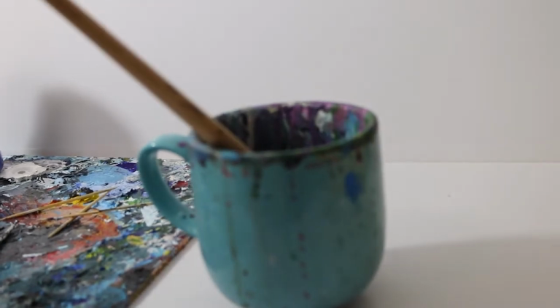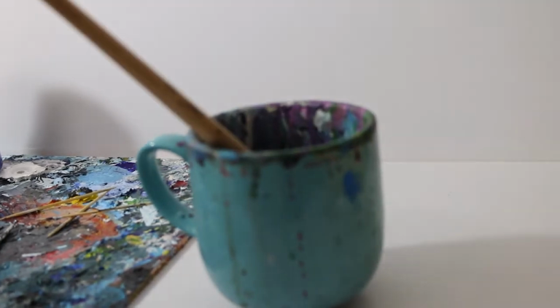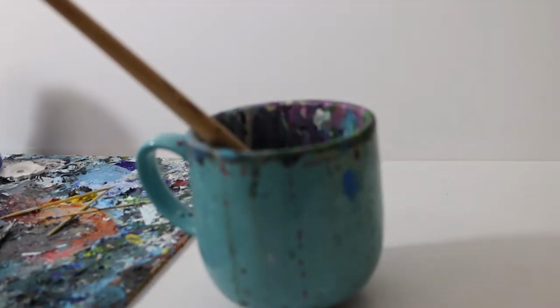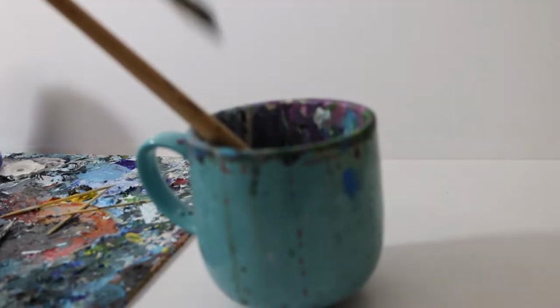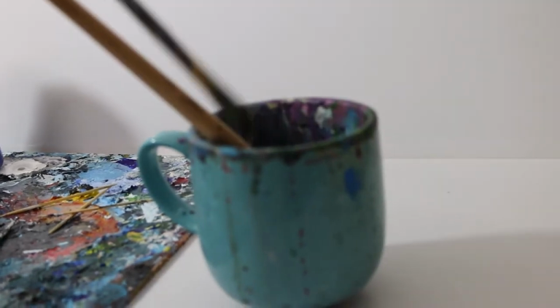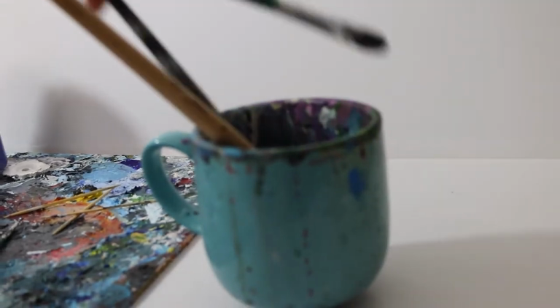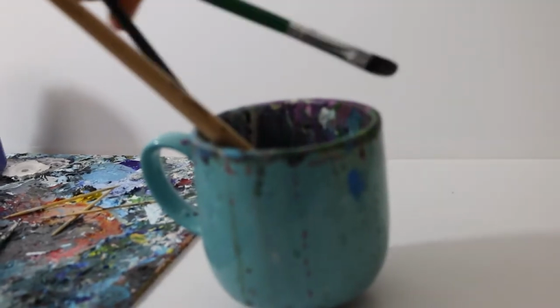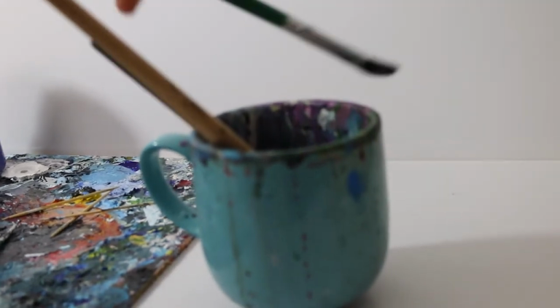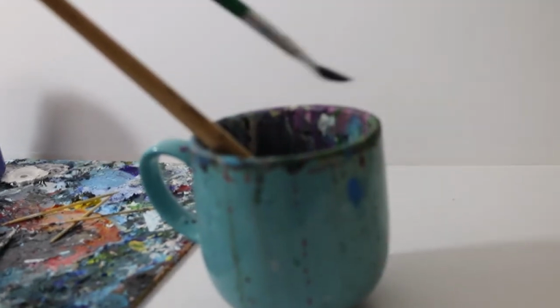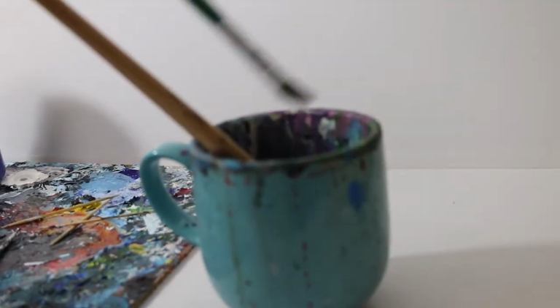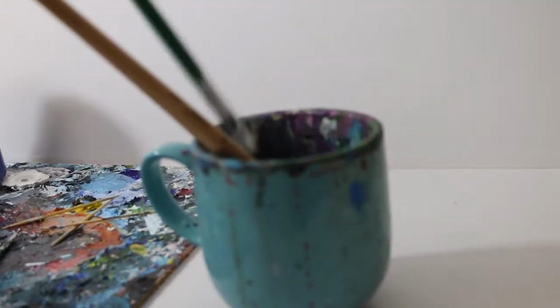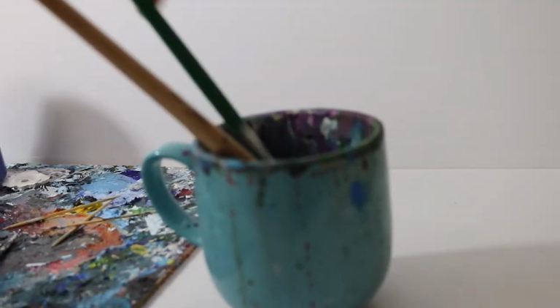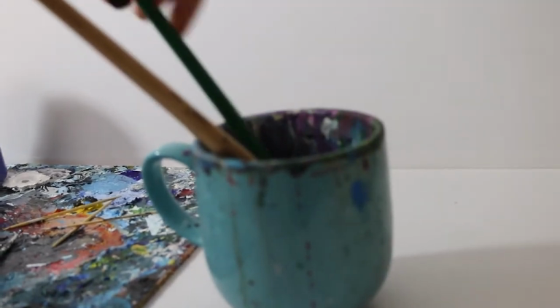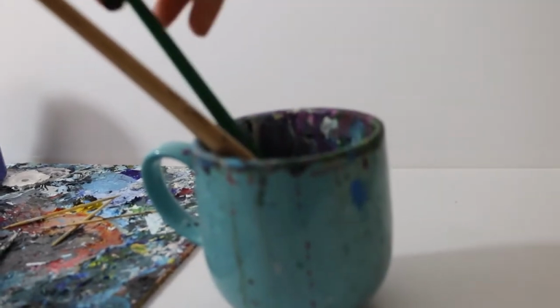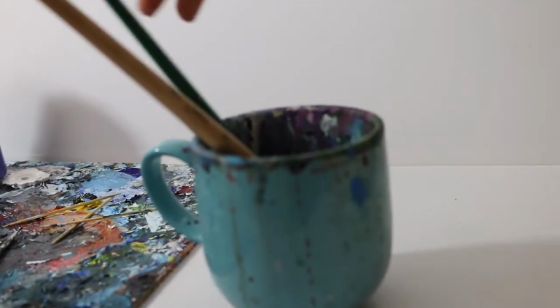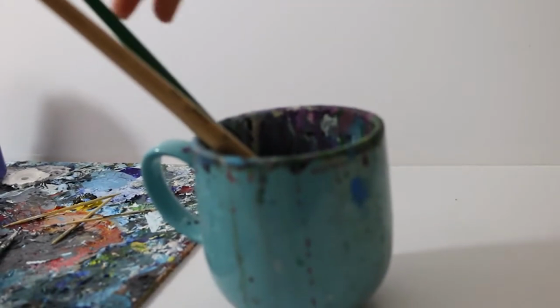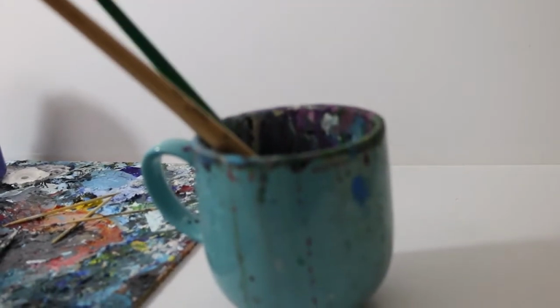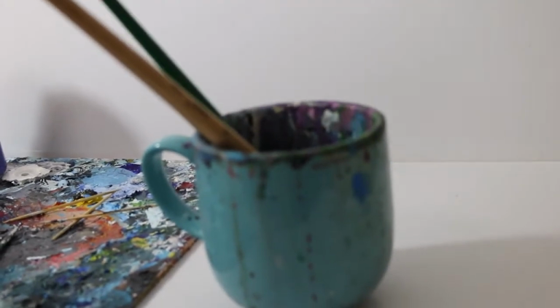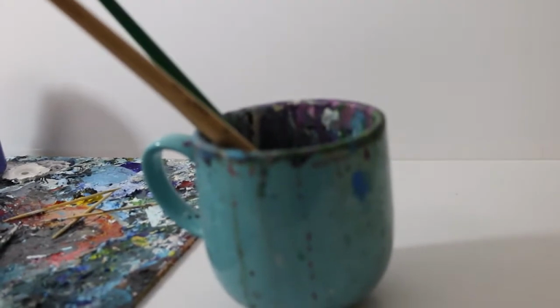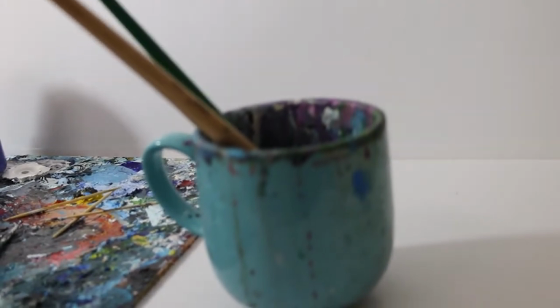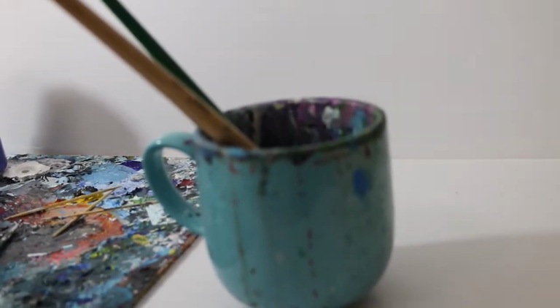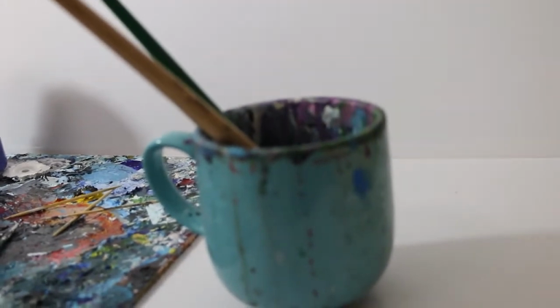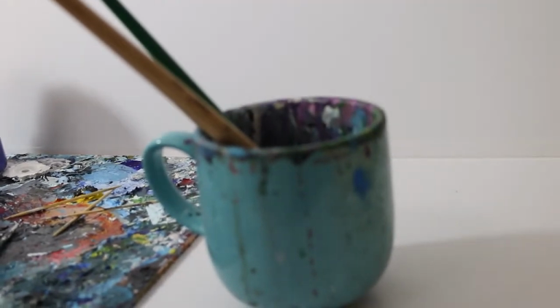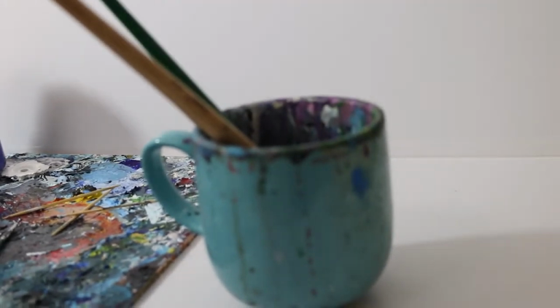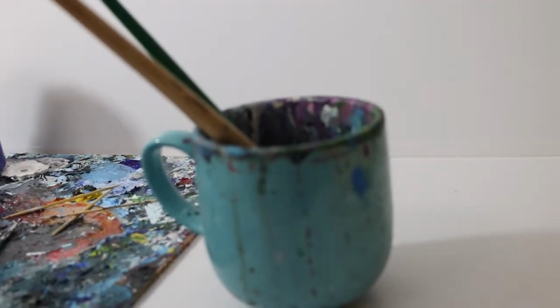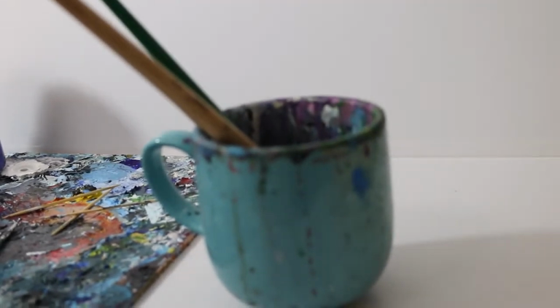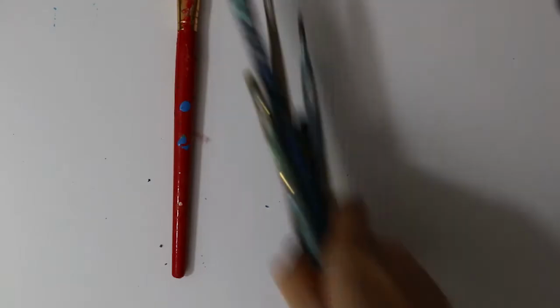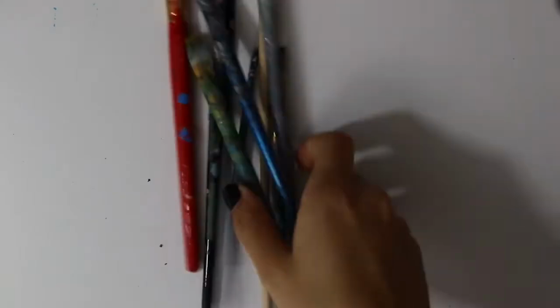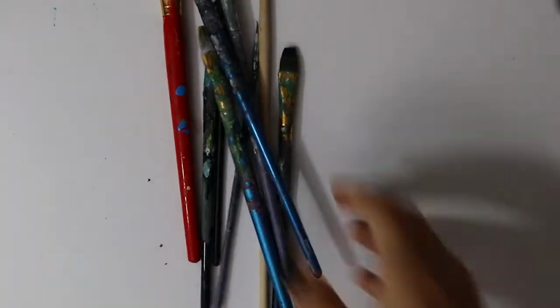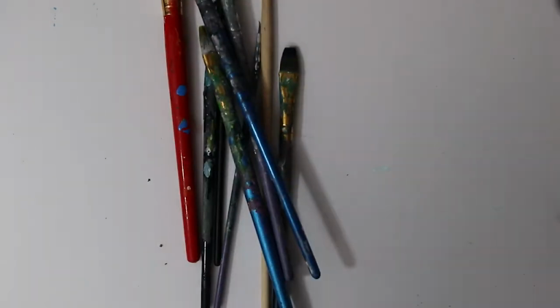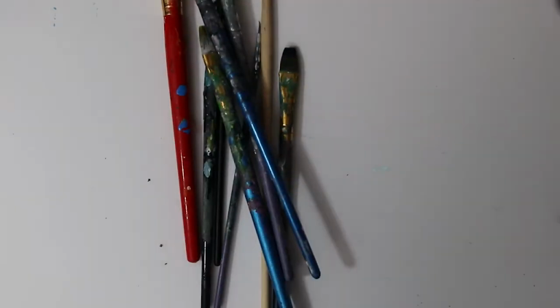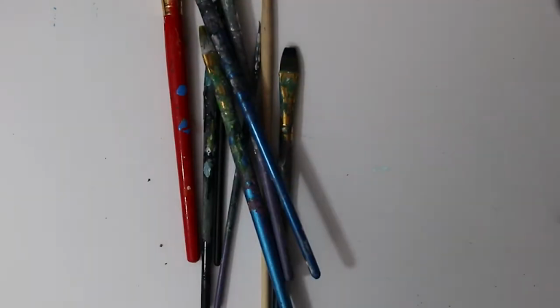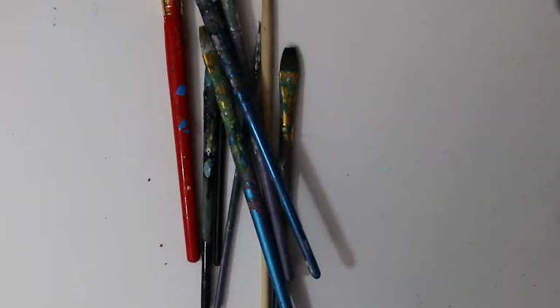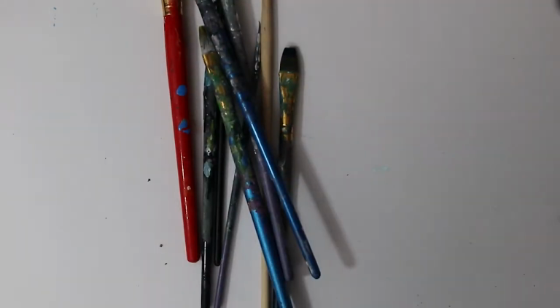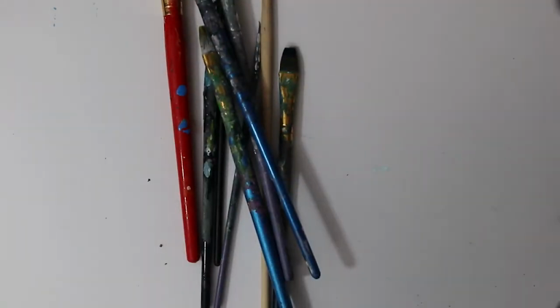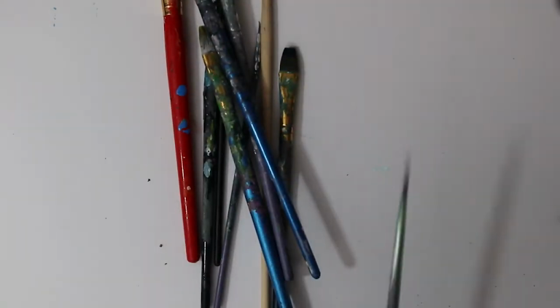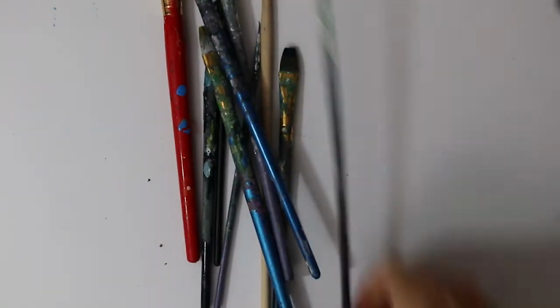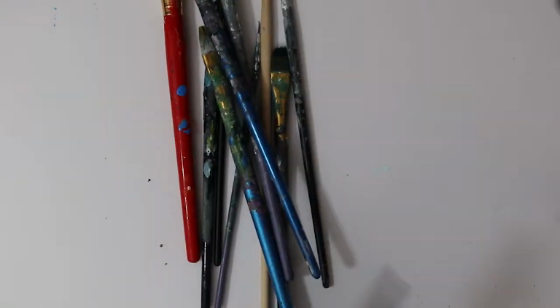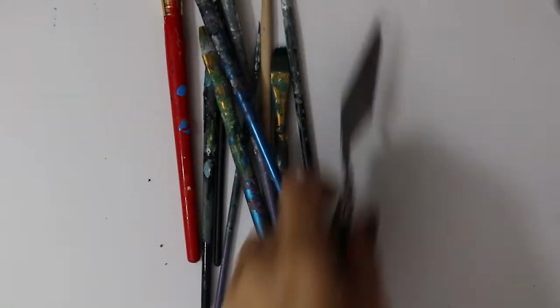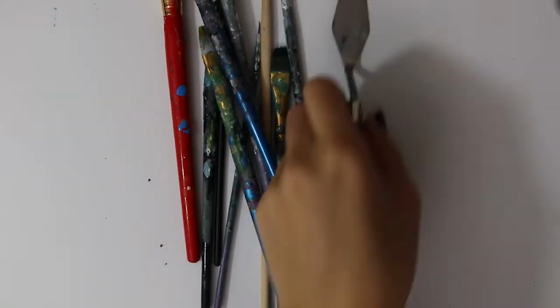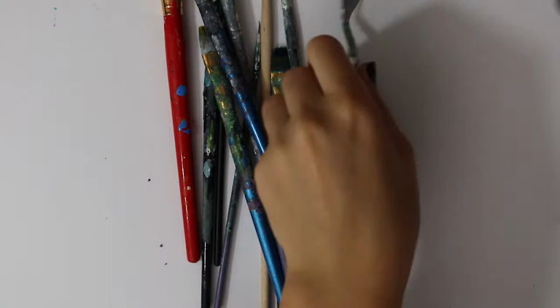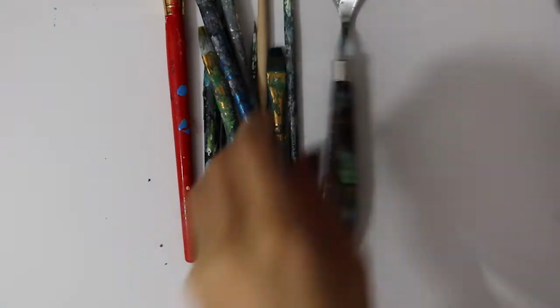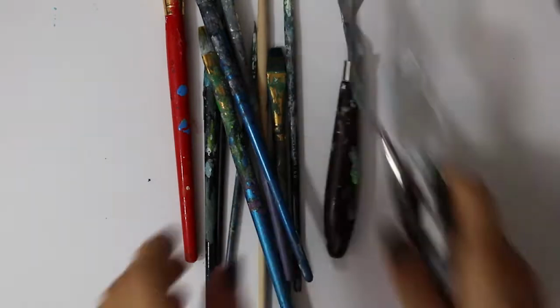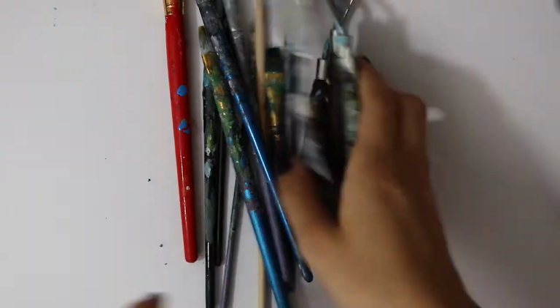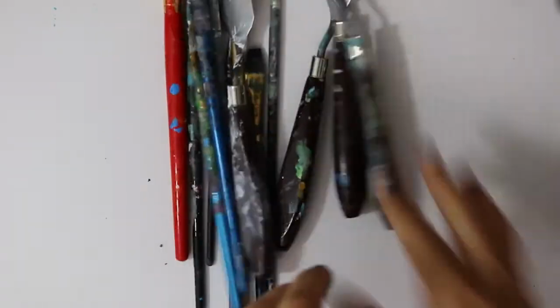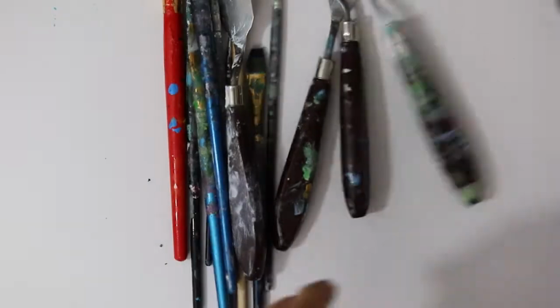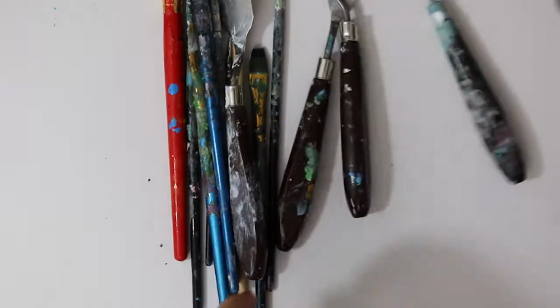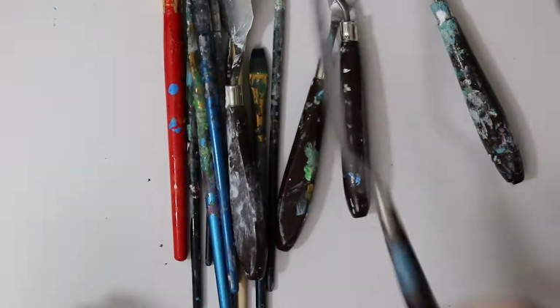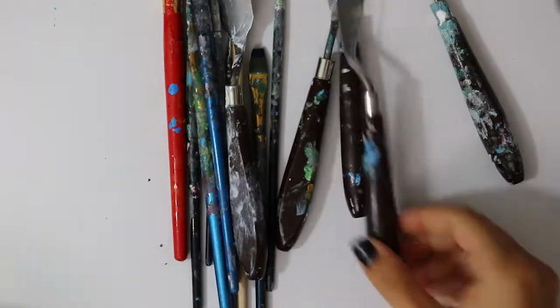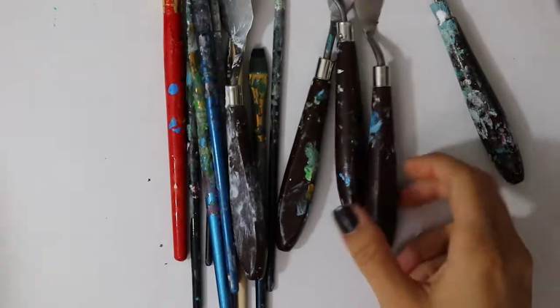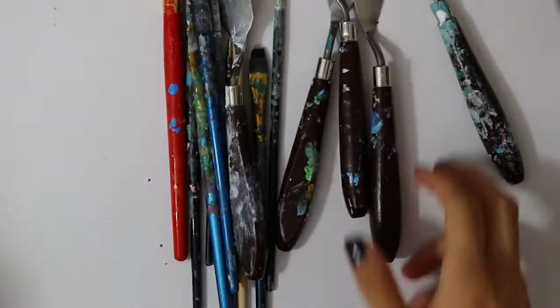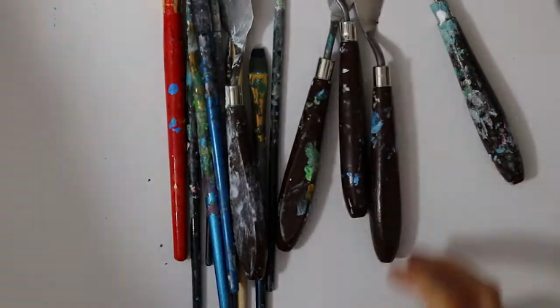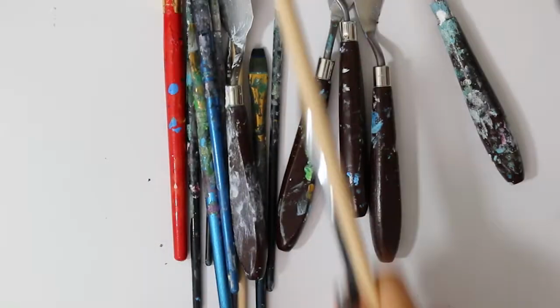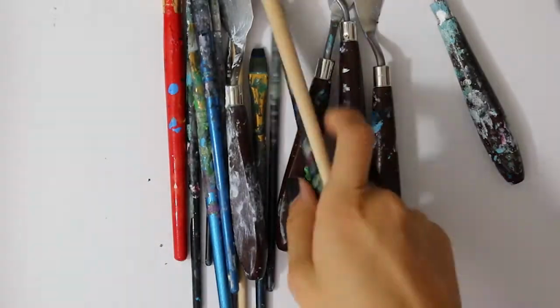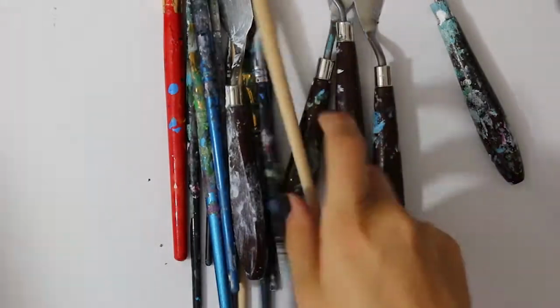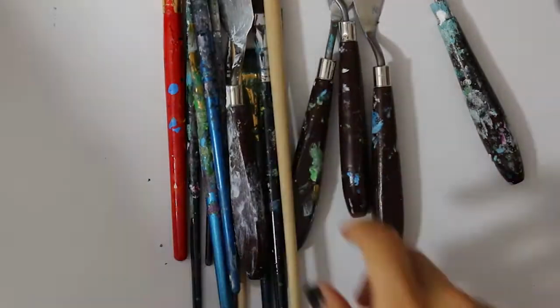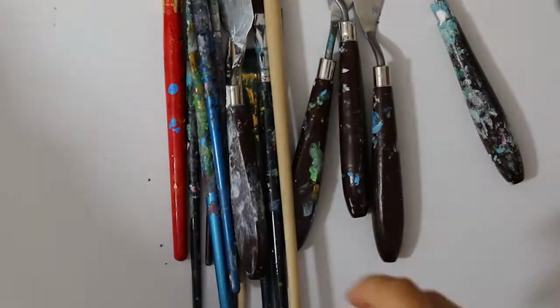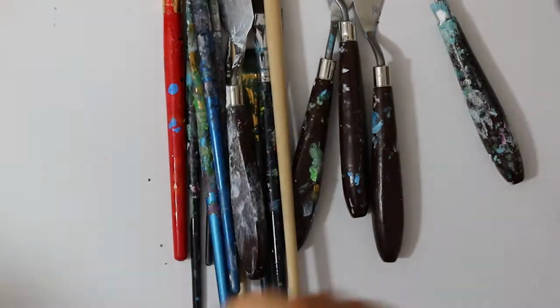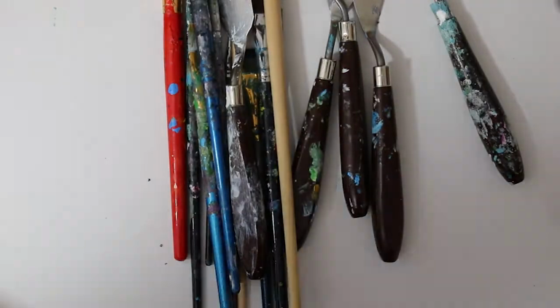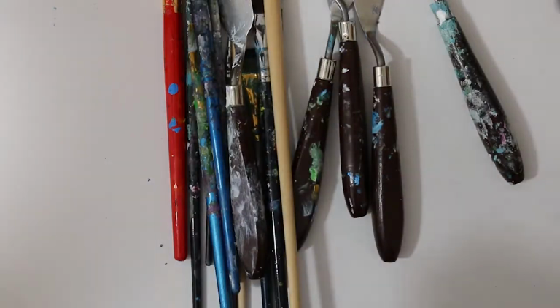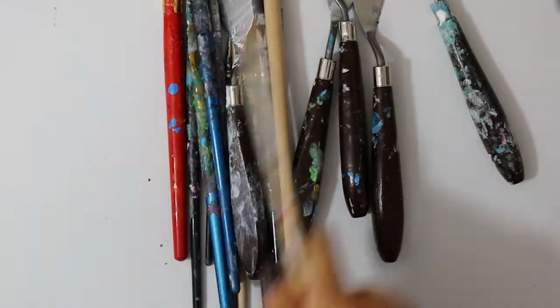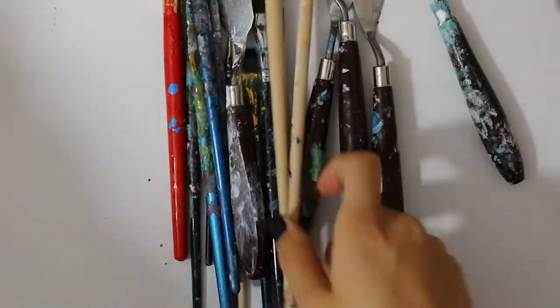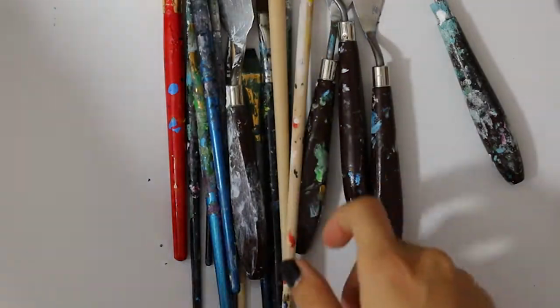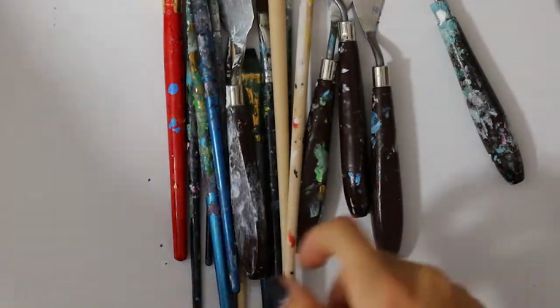Hi guys. Today I'm going to be showing you everything you need to start painting.